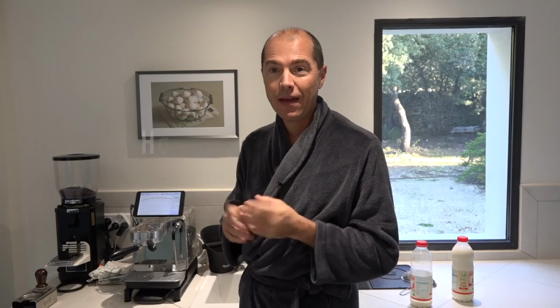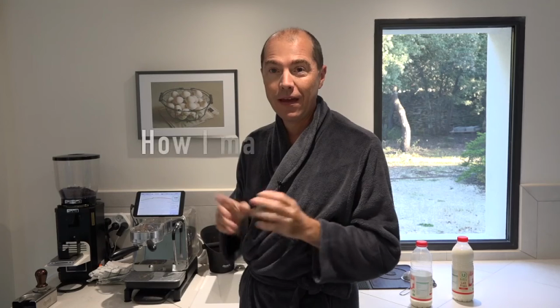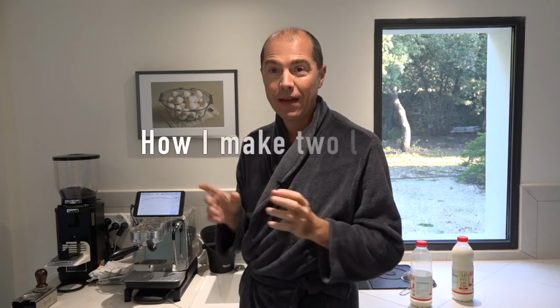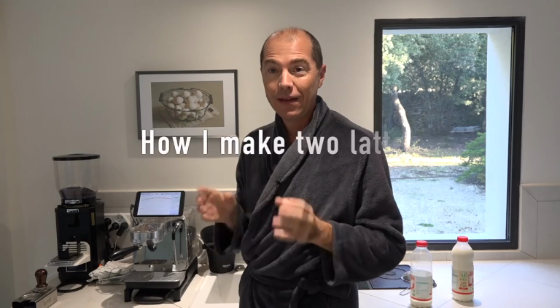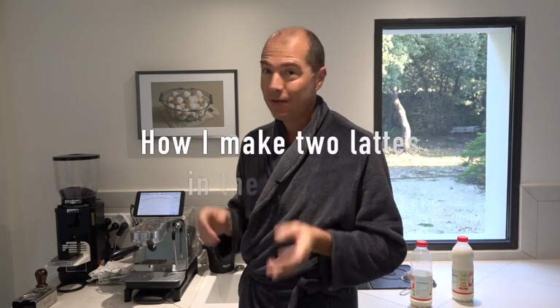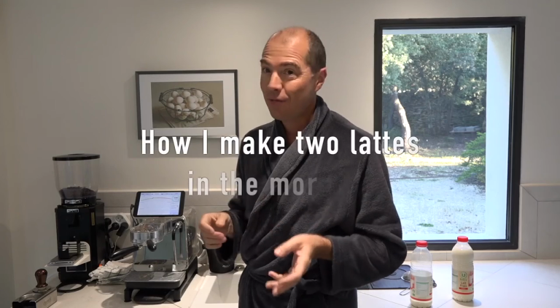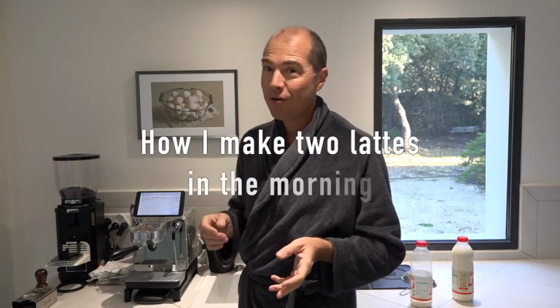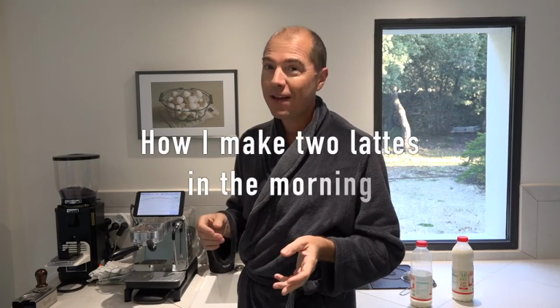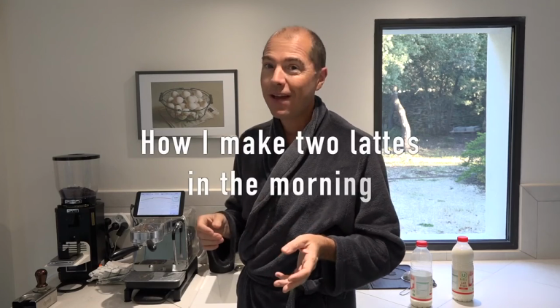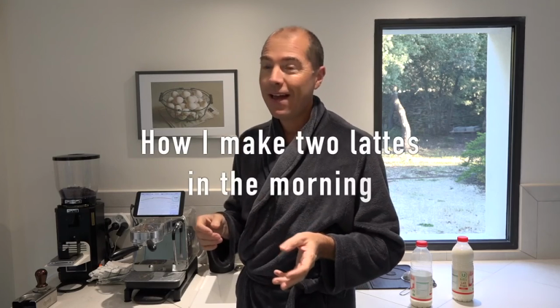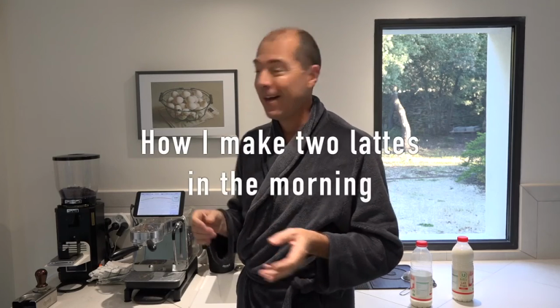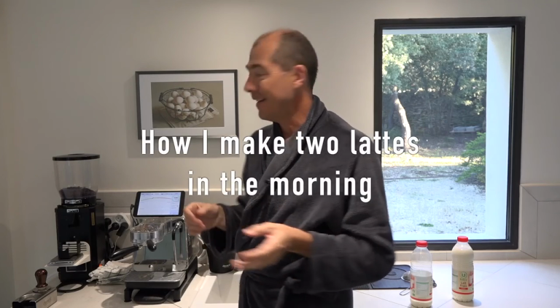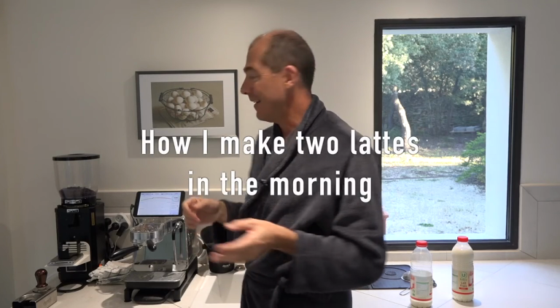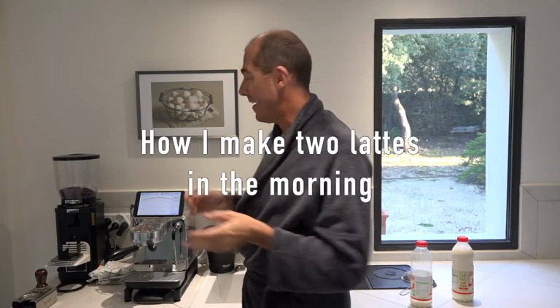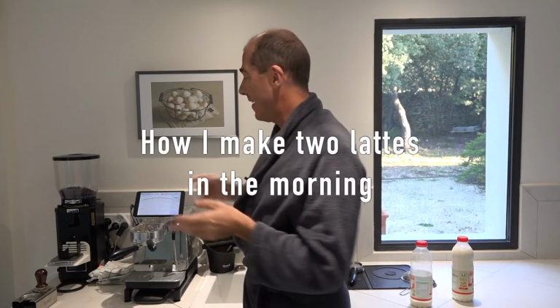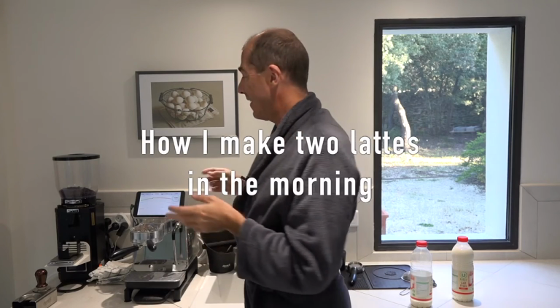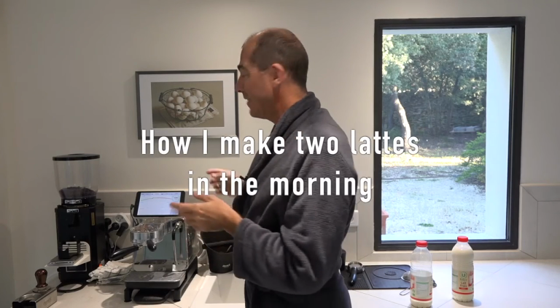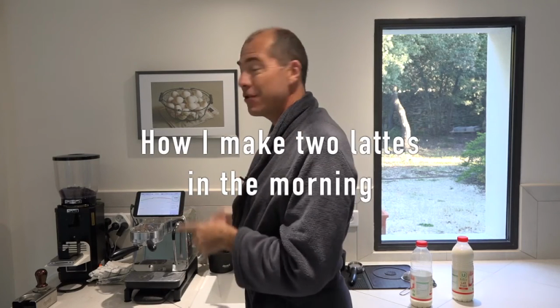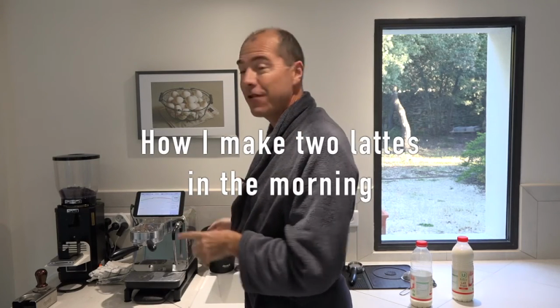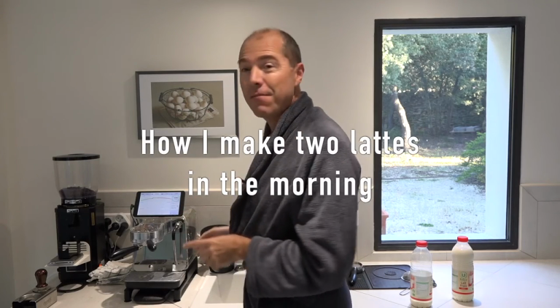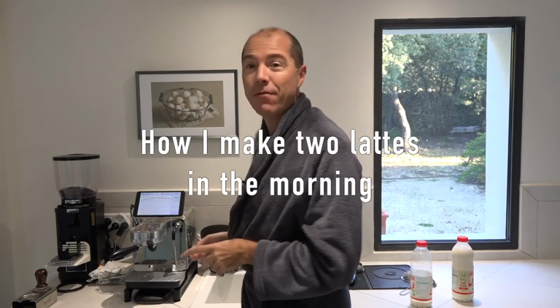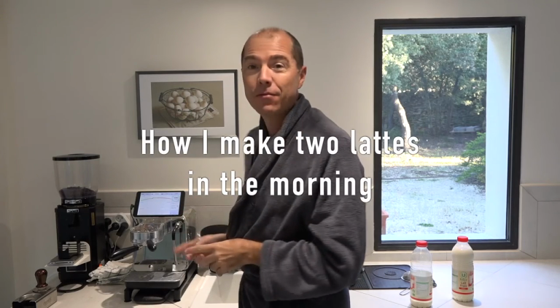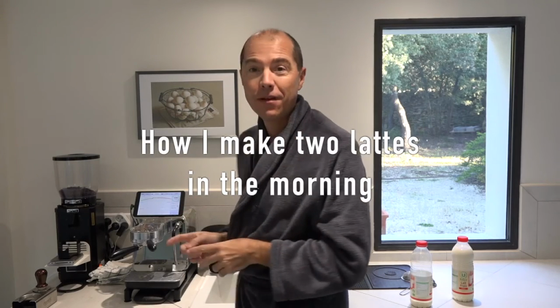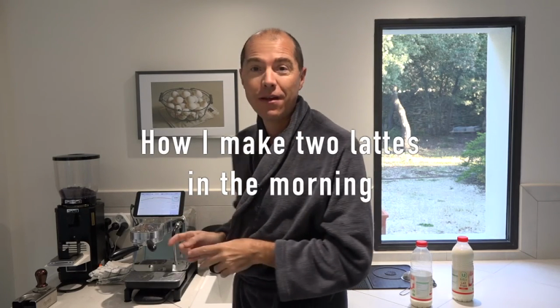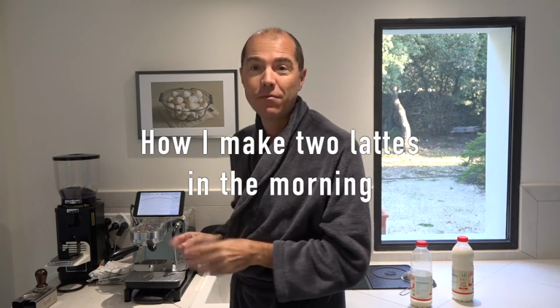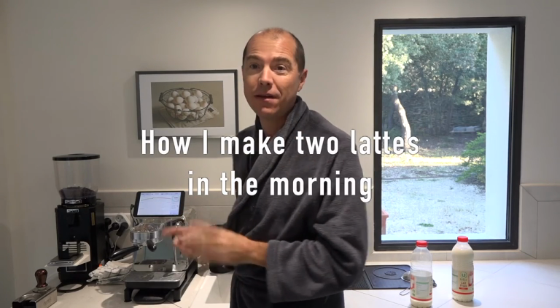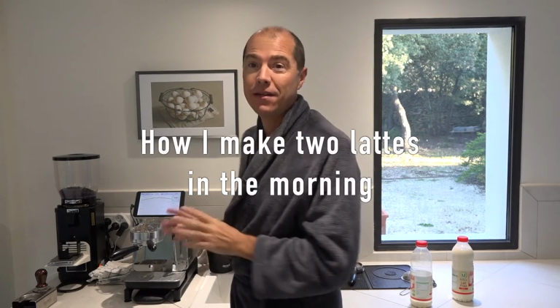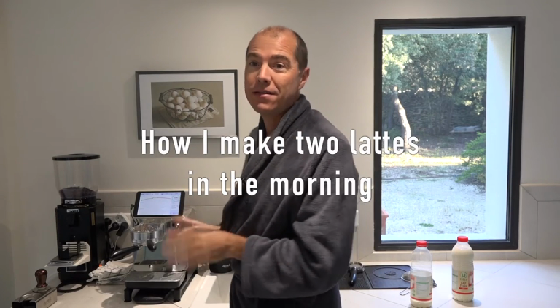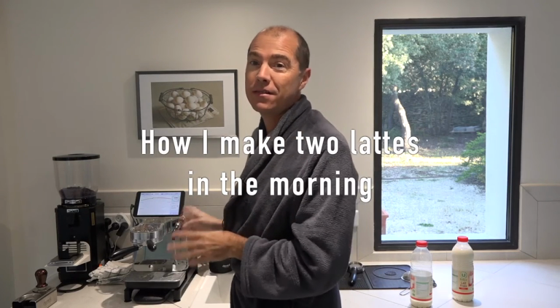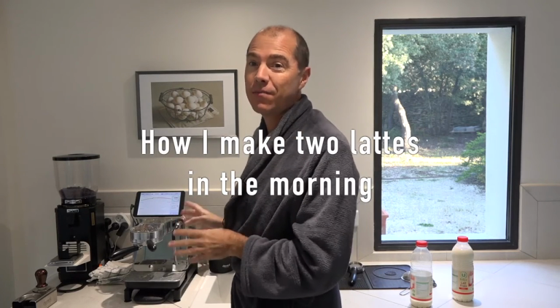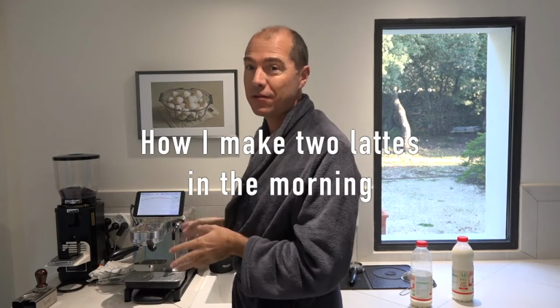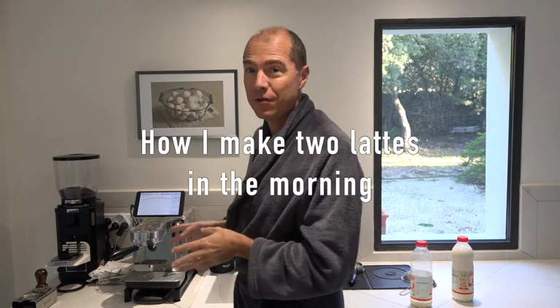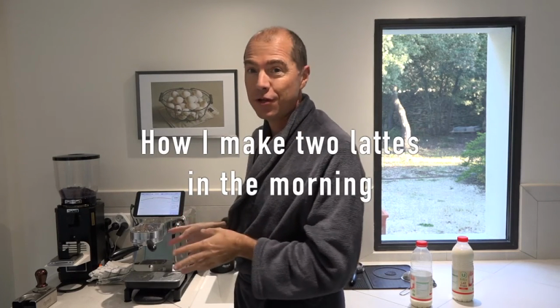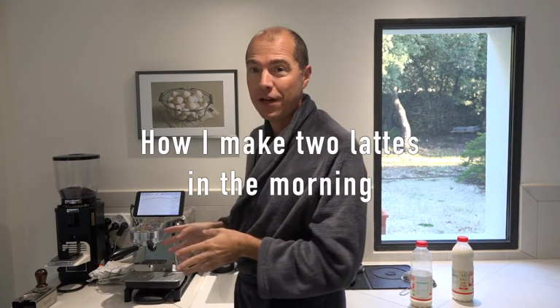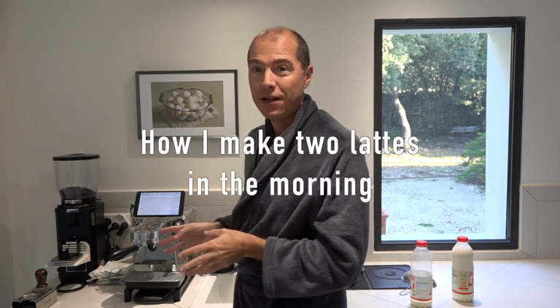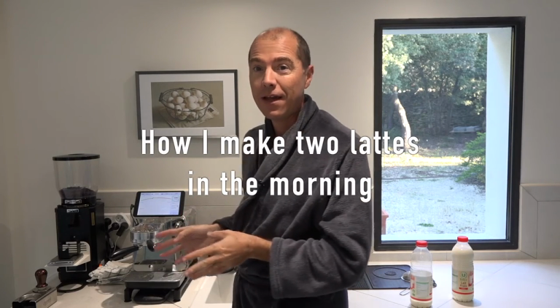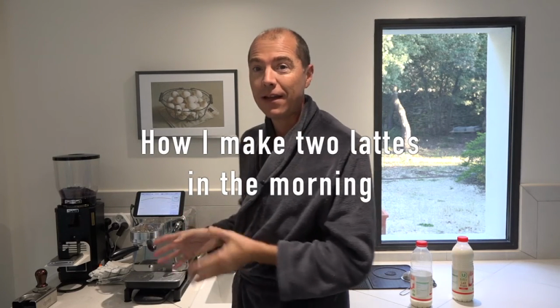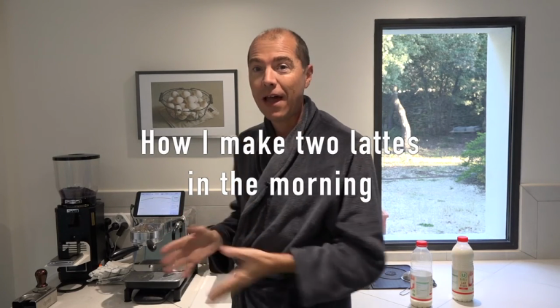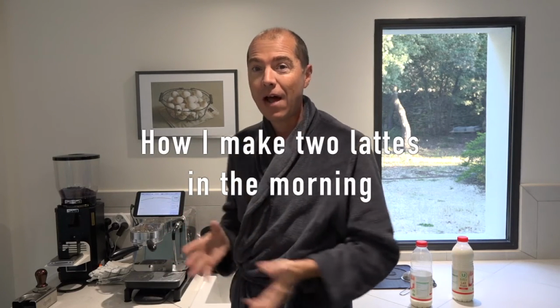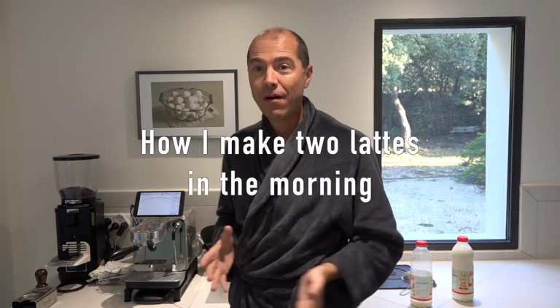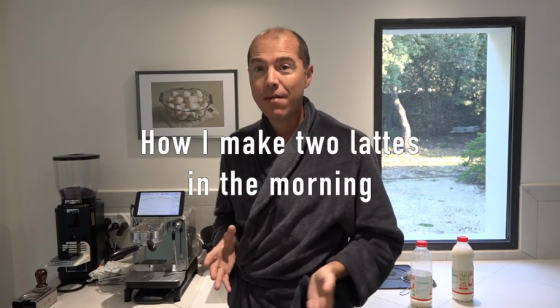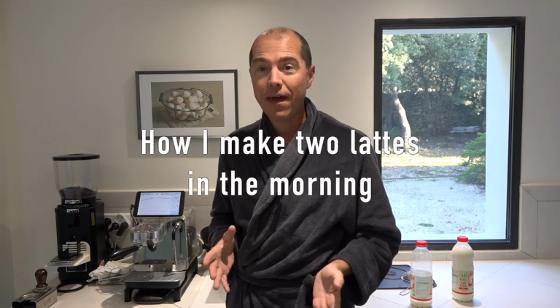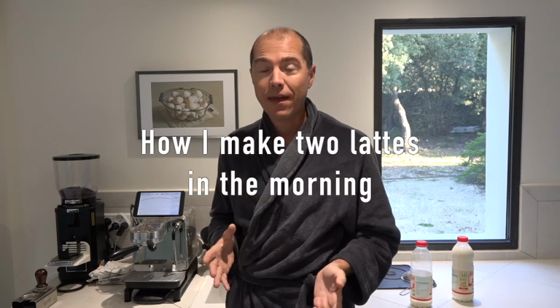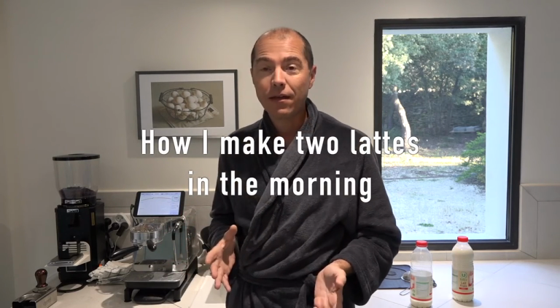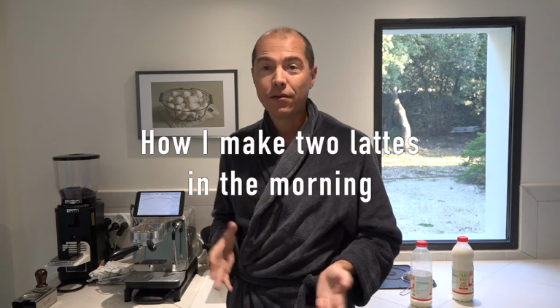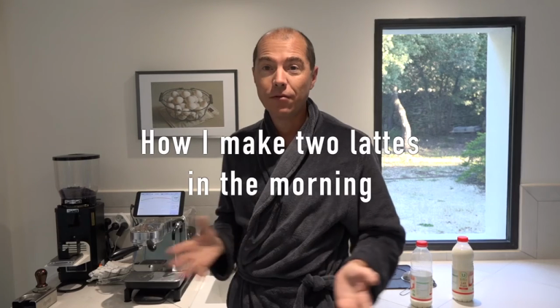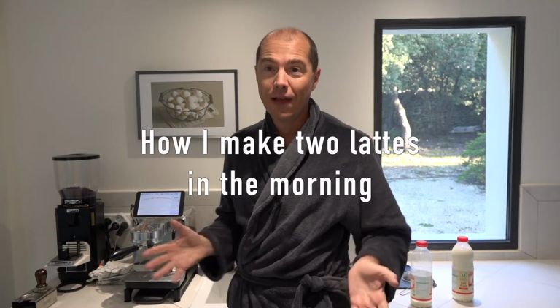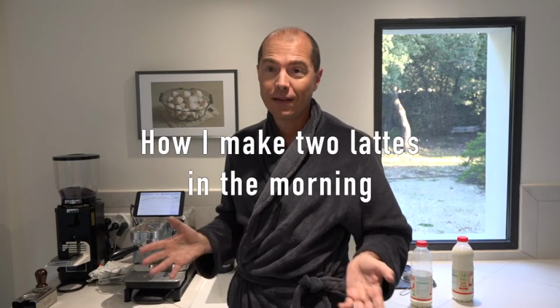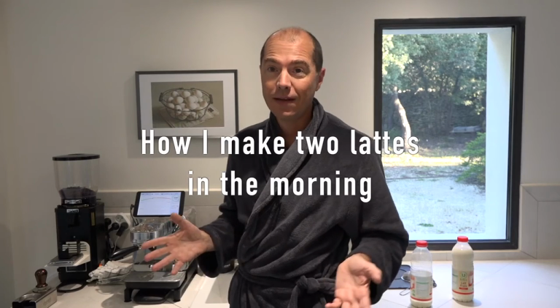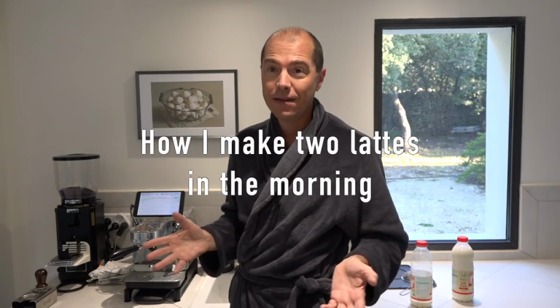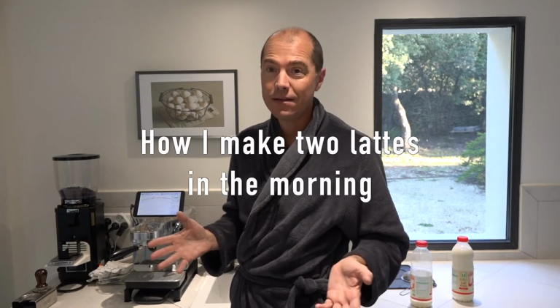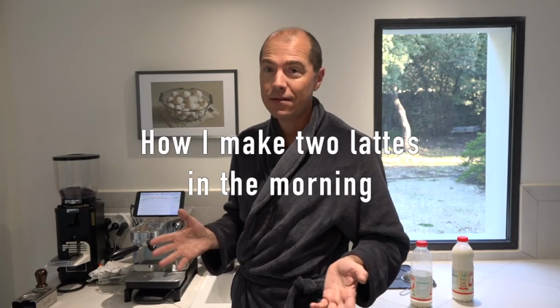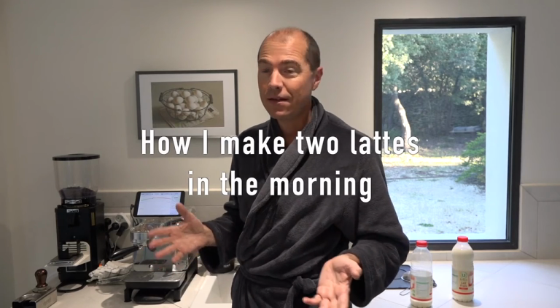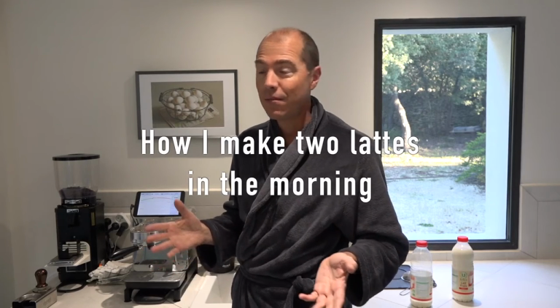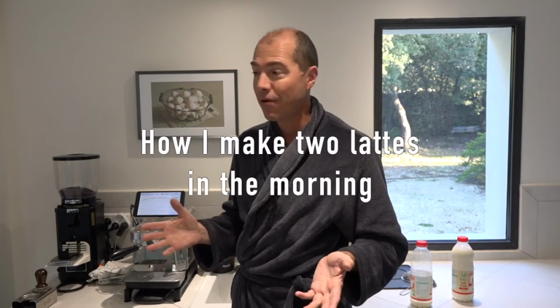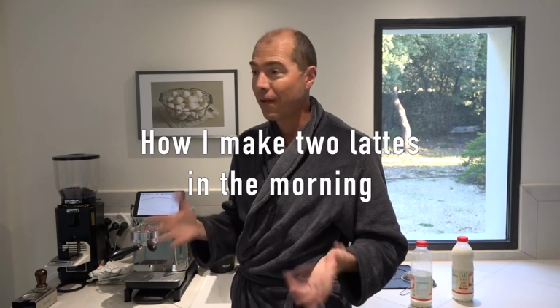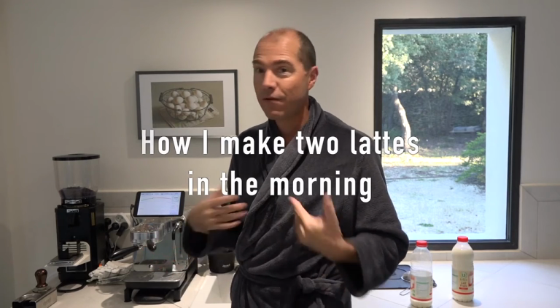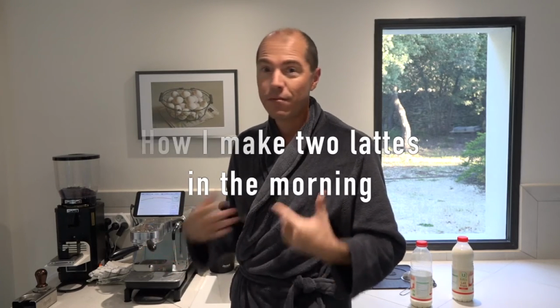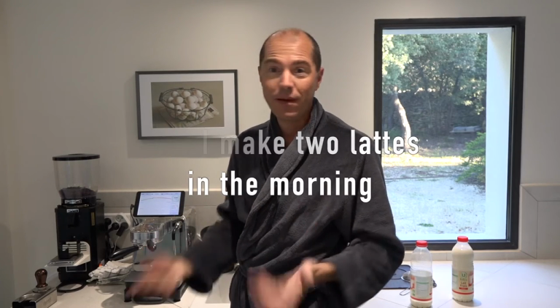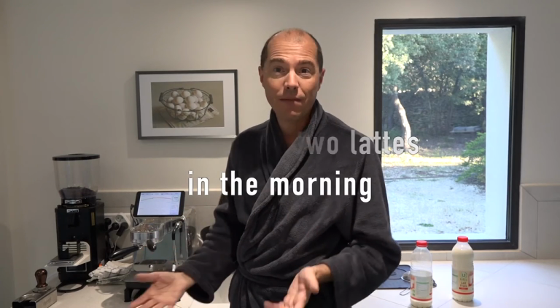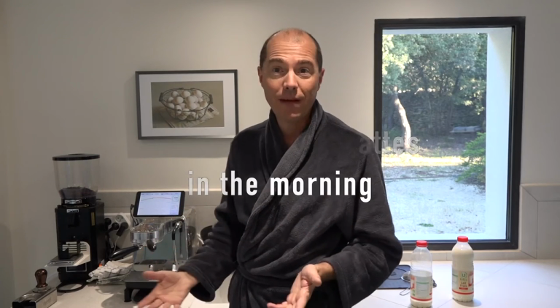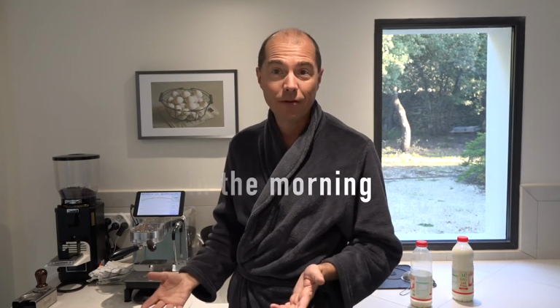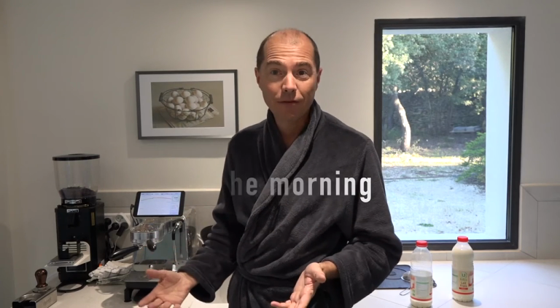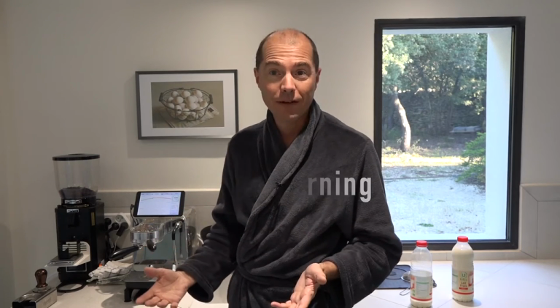Good morning. I'd like to show you my routine with my decent espresso machine and how I make two lattes in the morning for me and my girlfriend.